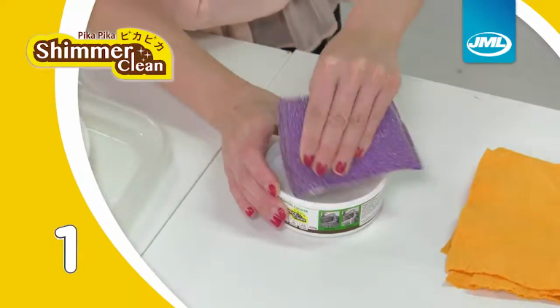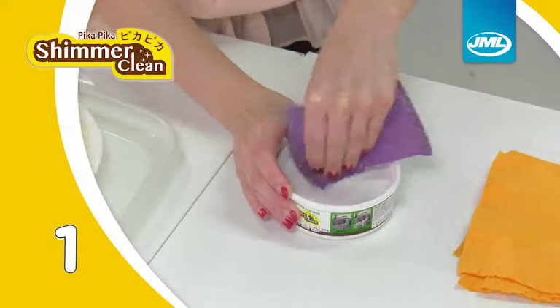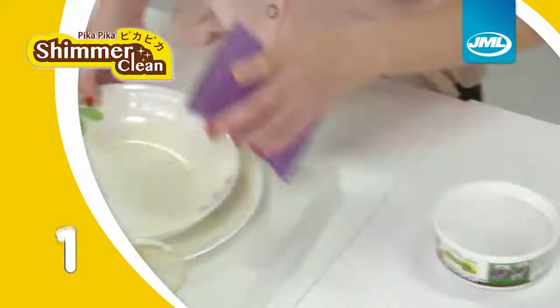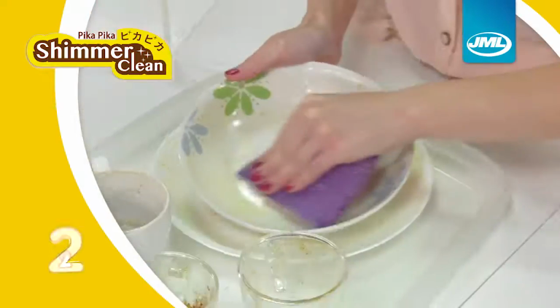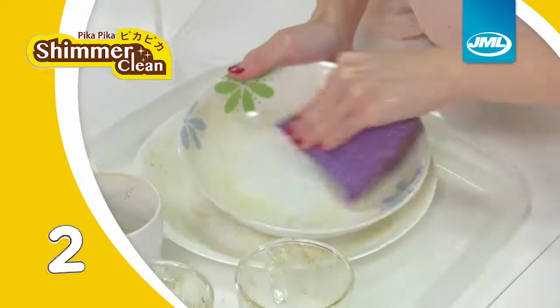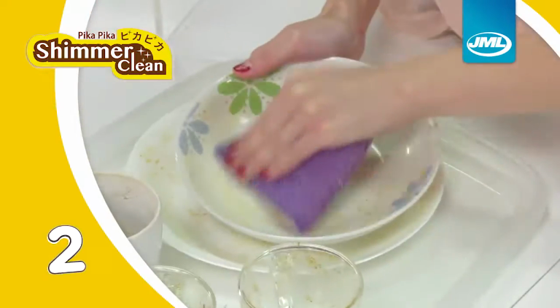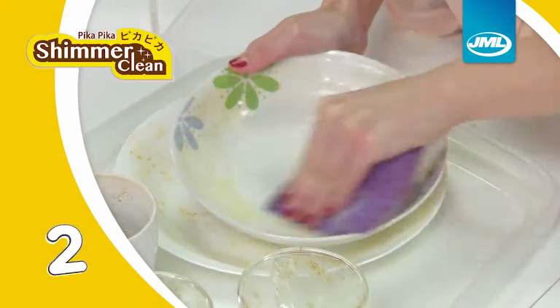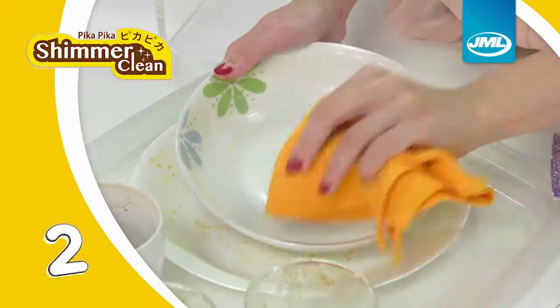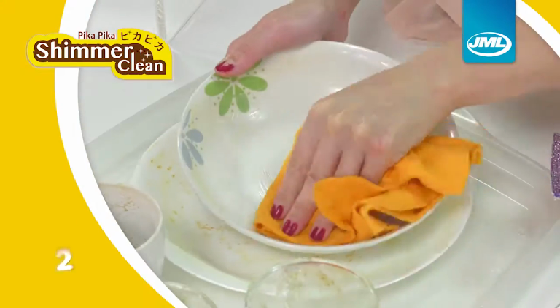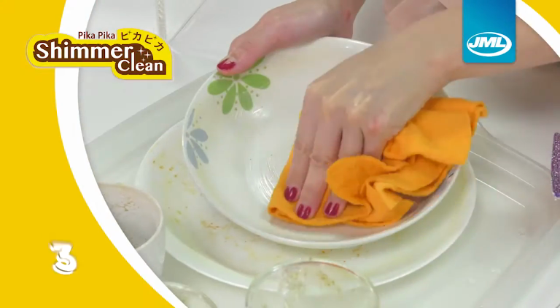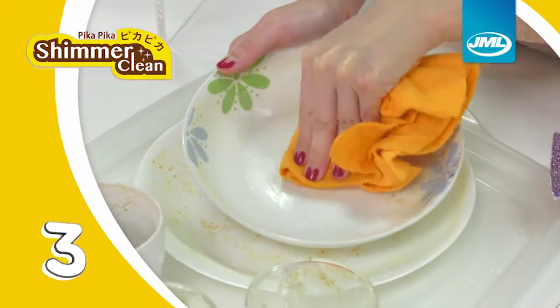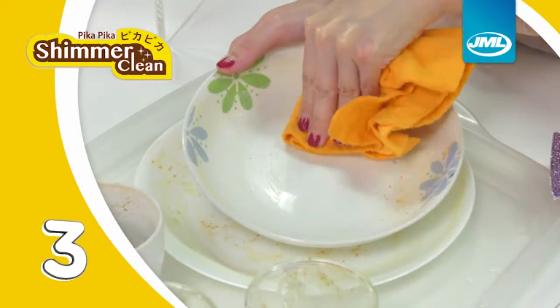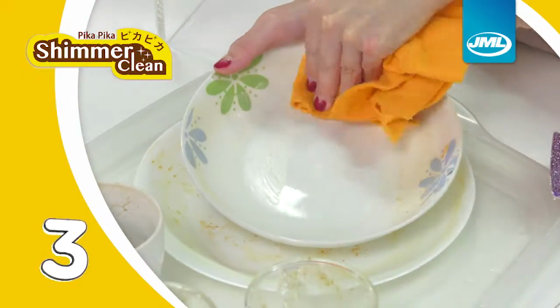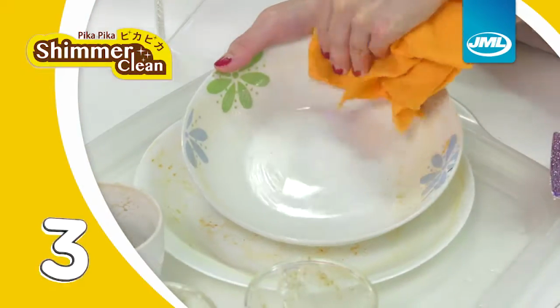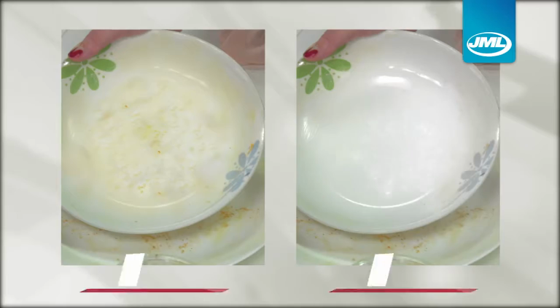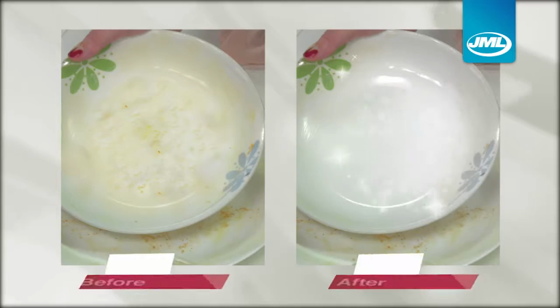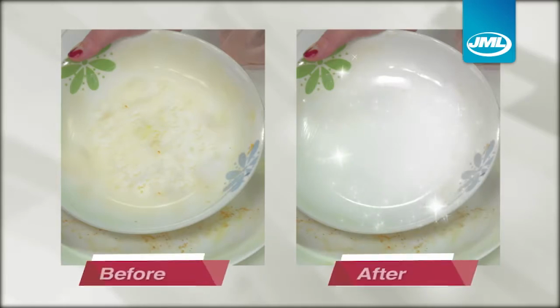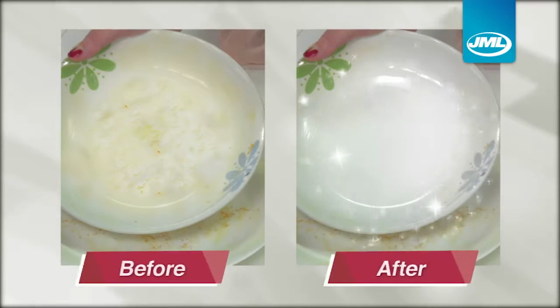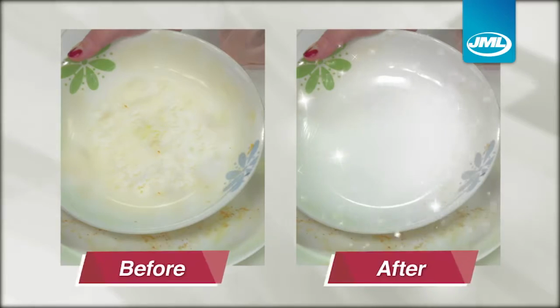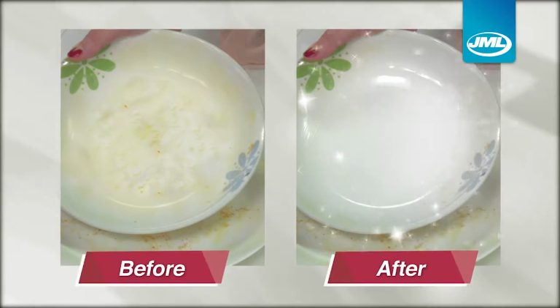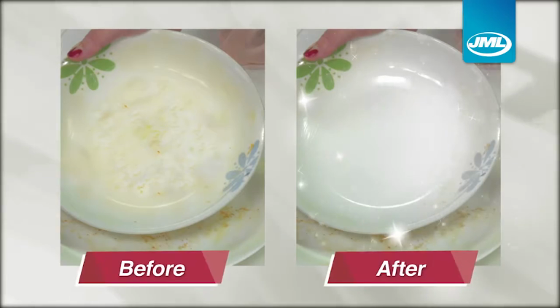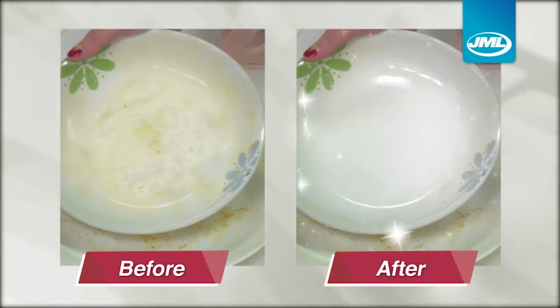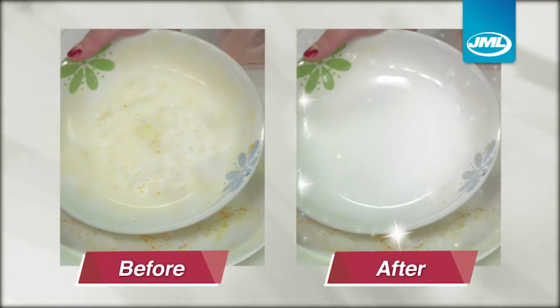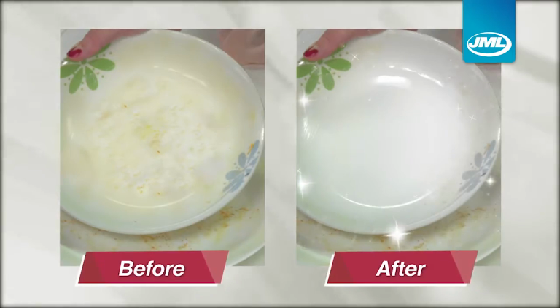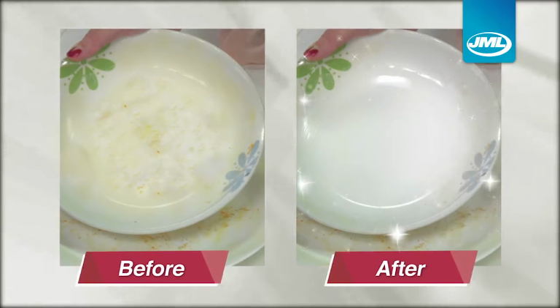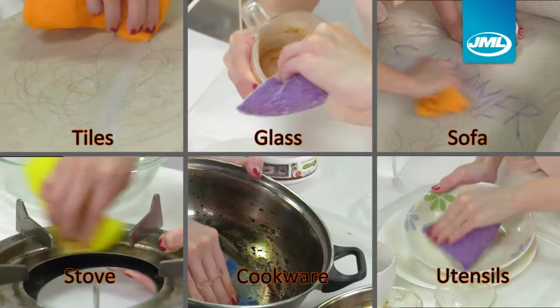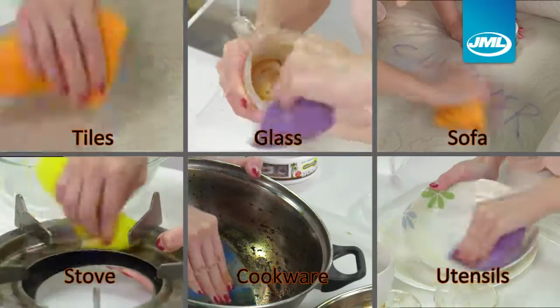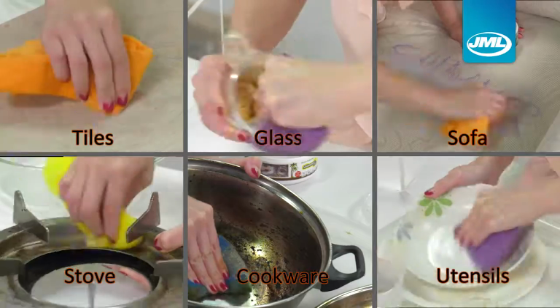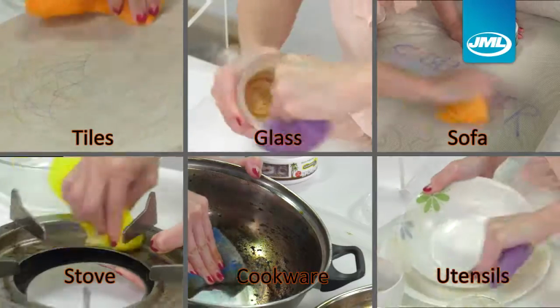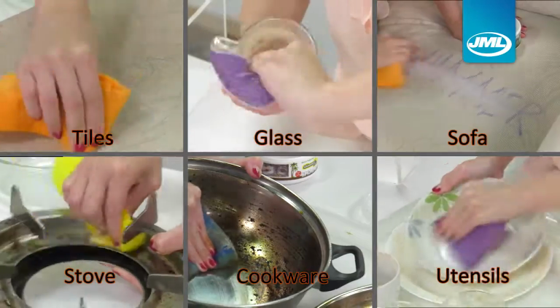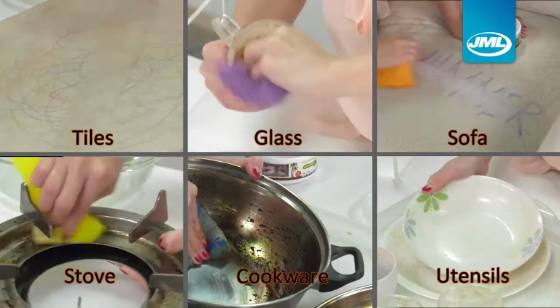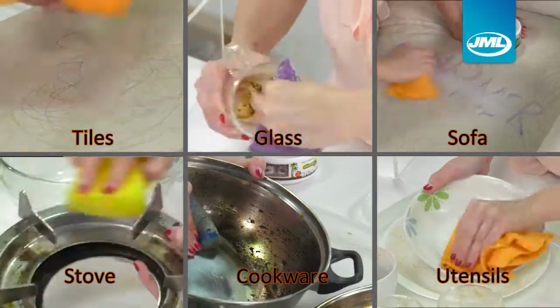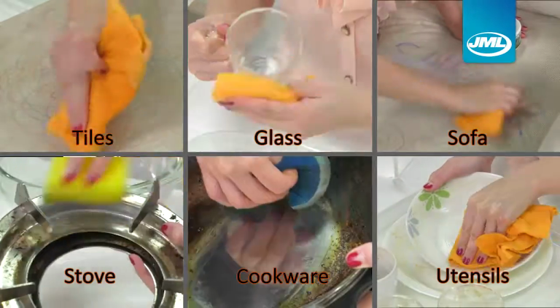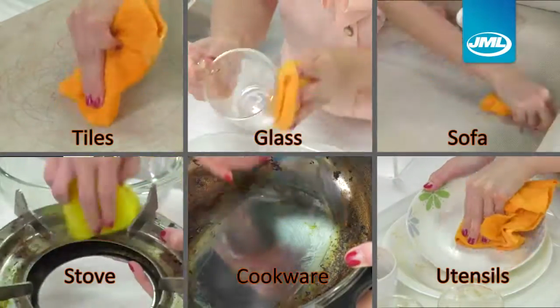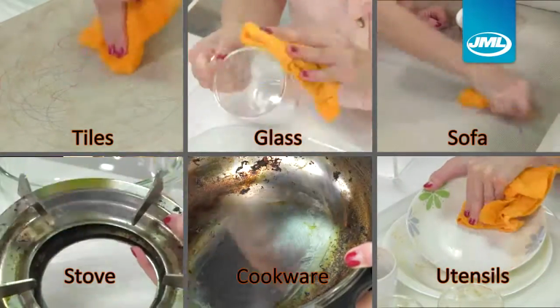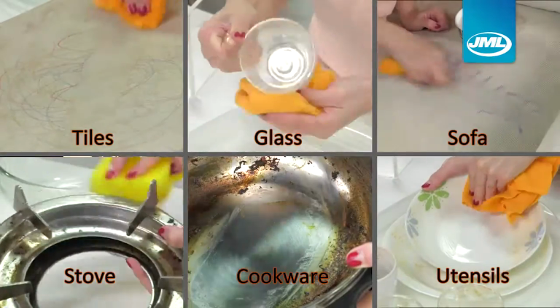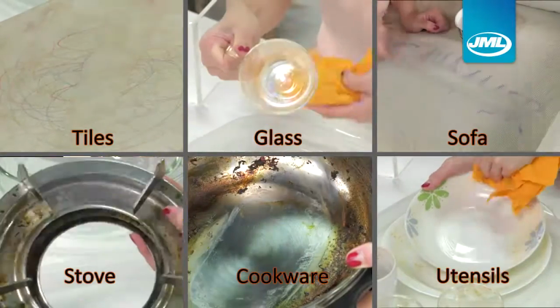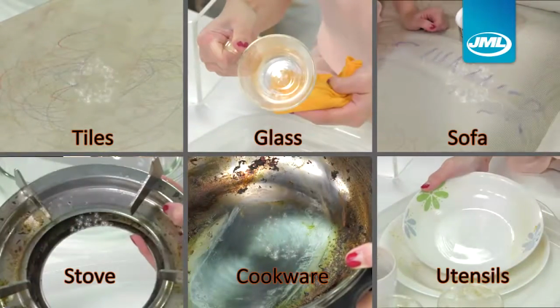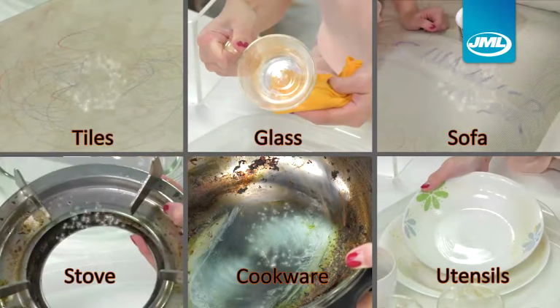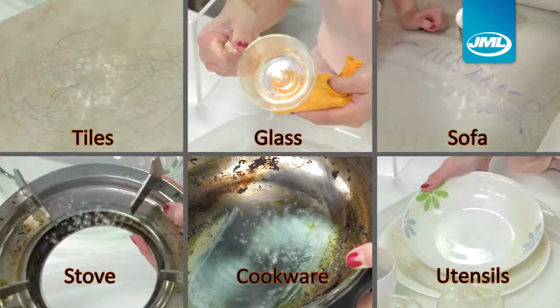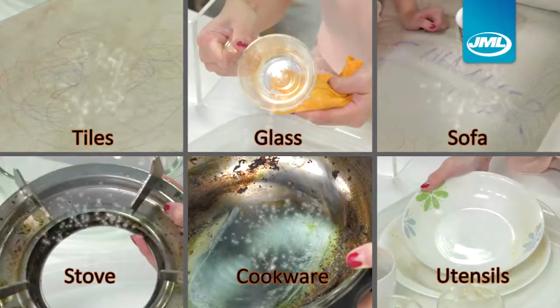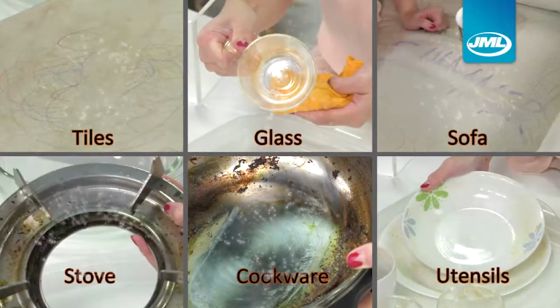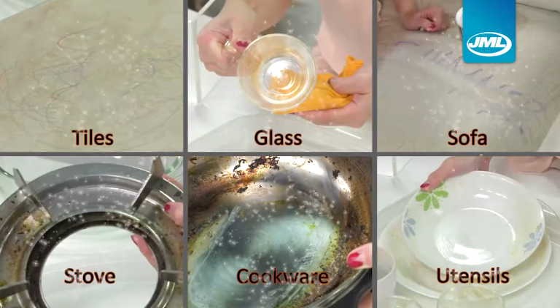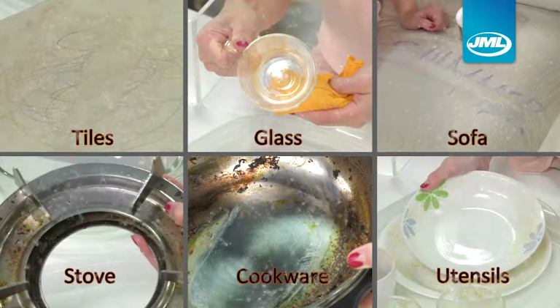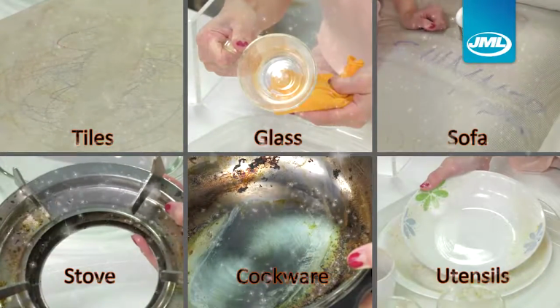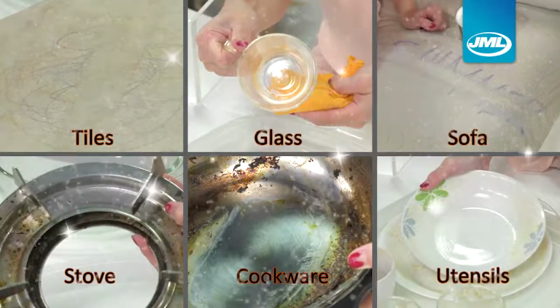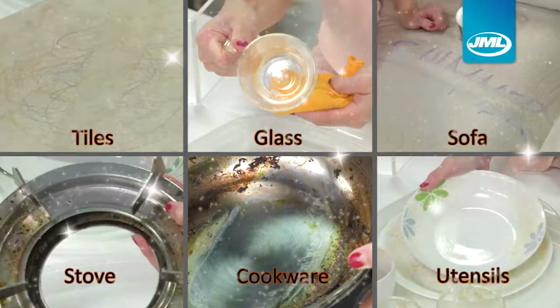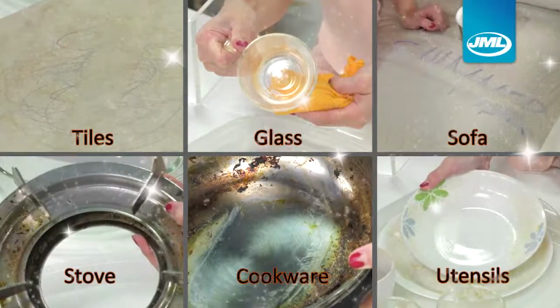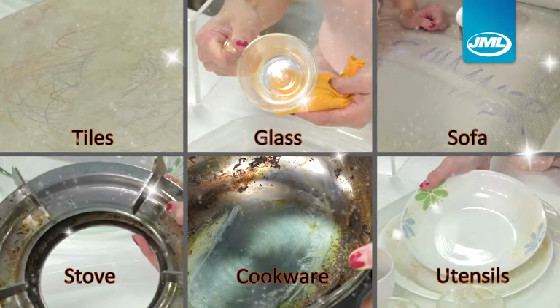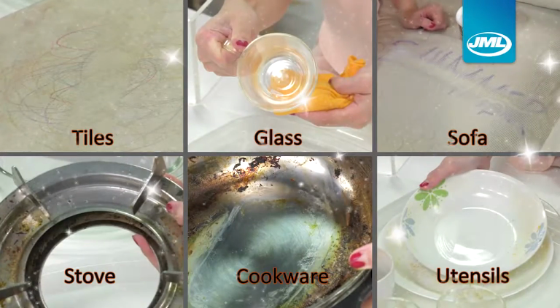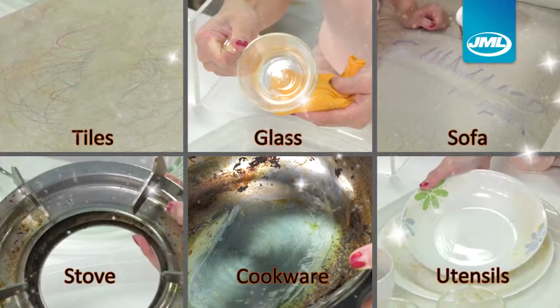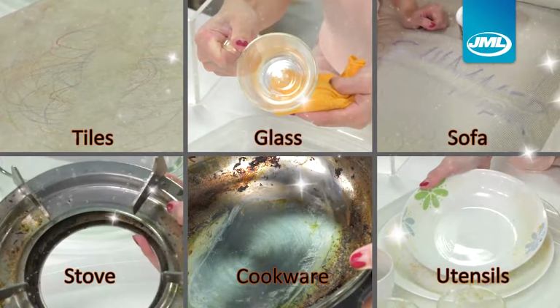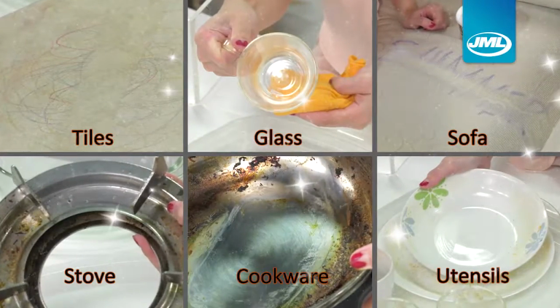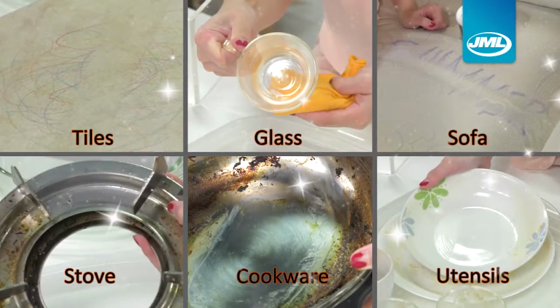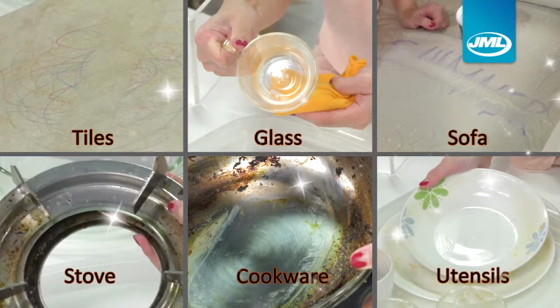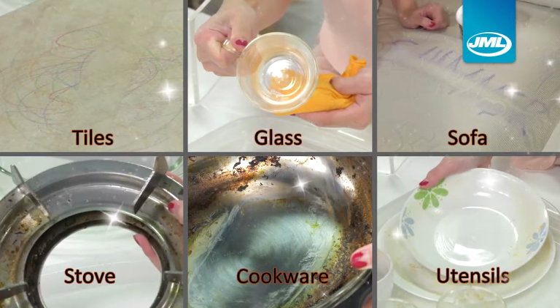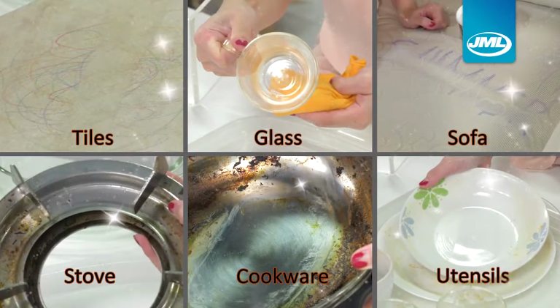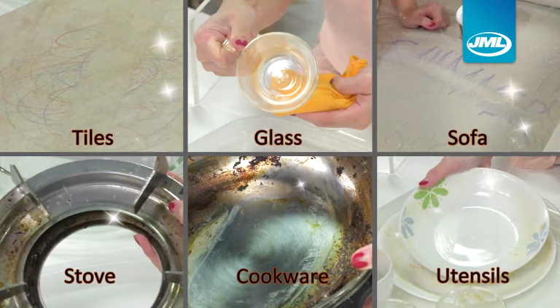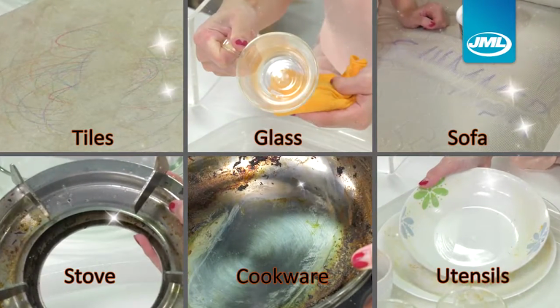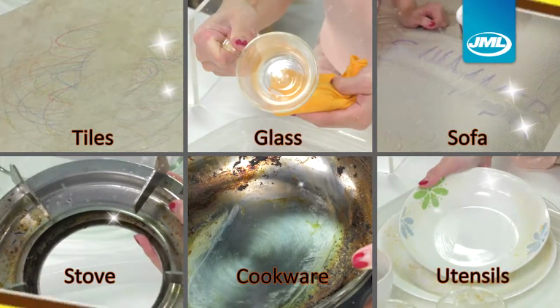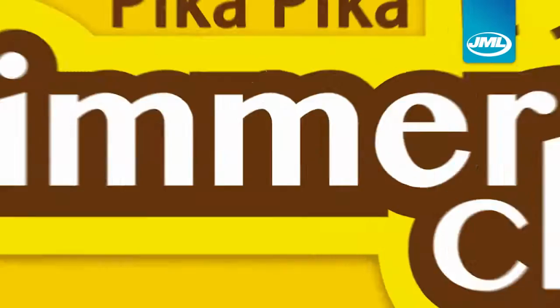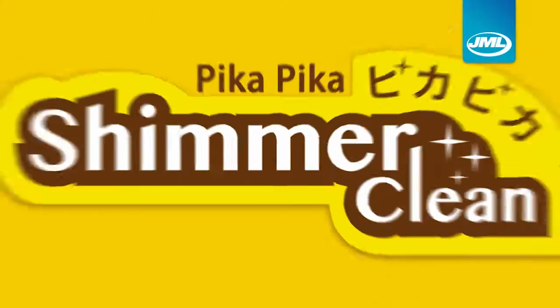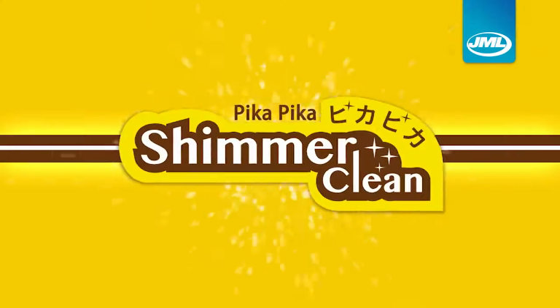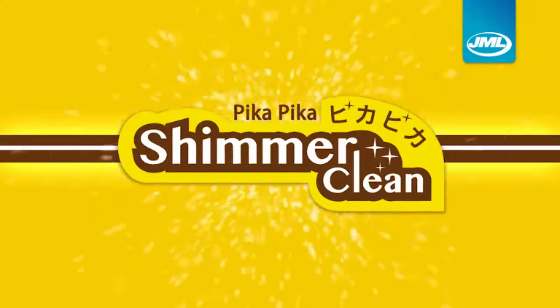One, two, three — gone! Fast, hygienic and refreshing. Your furniture and utensils shimmer like new again.